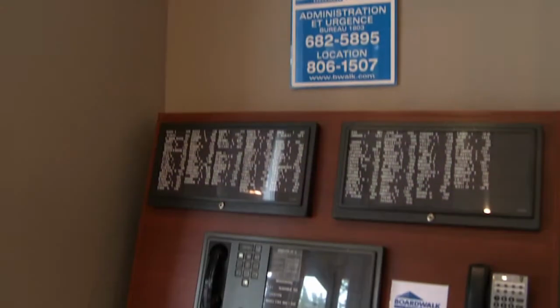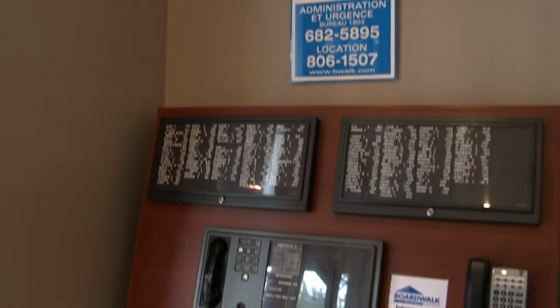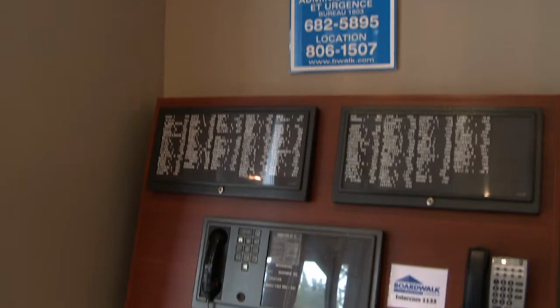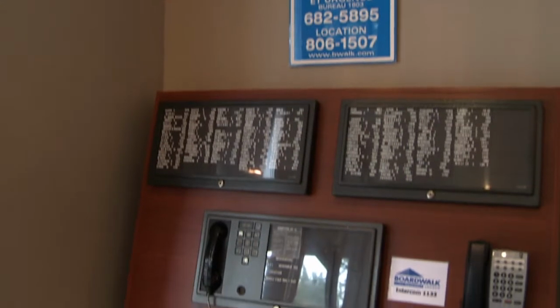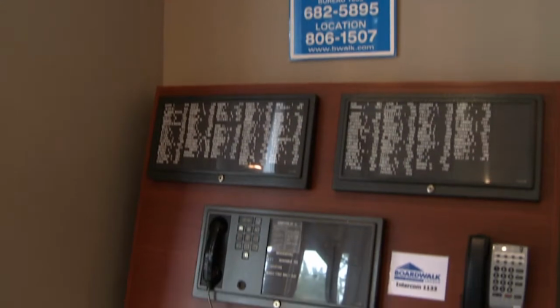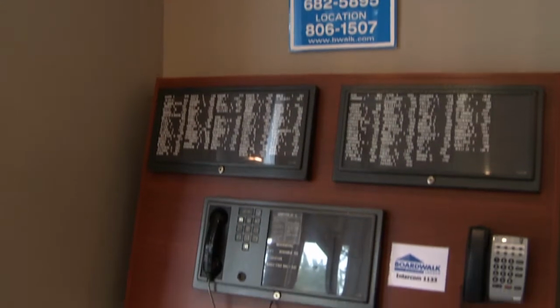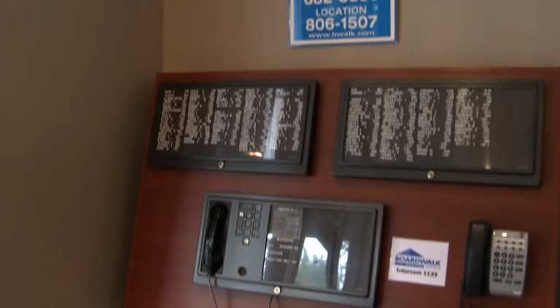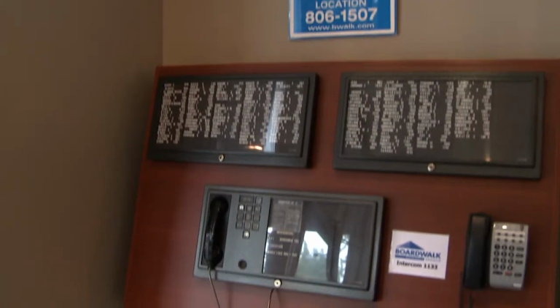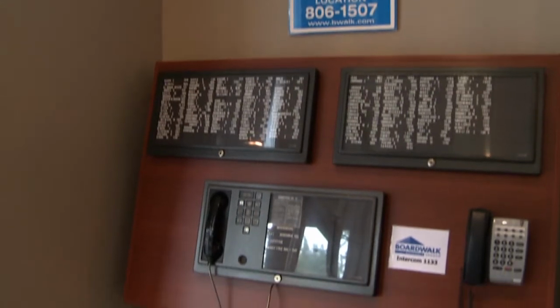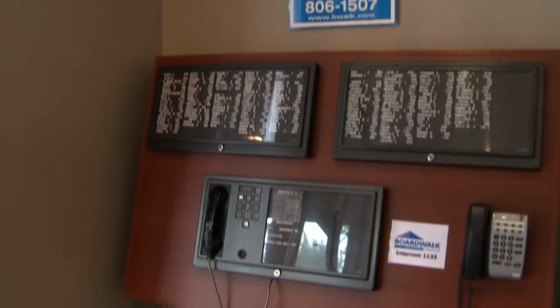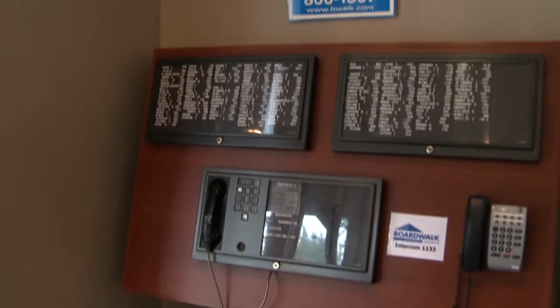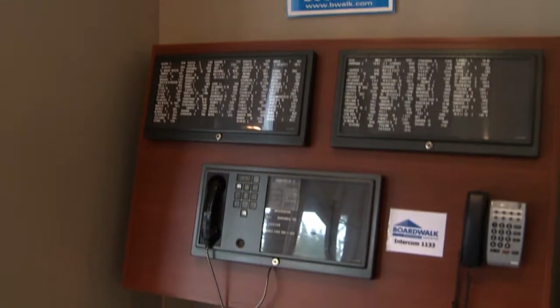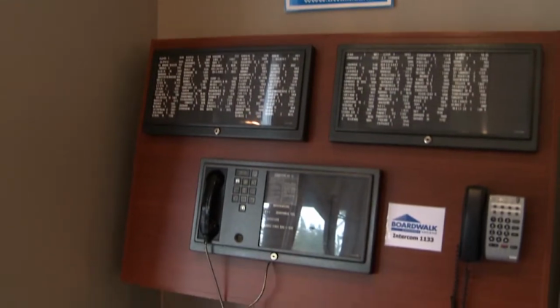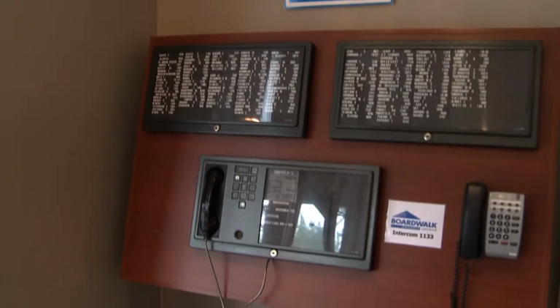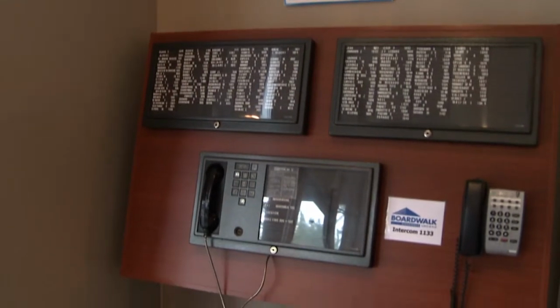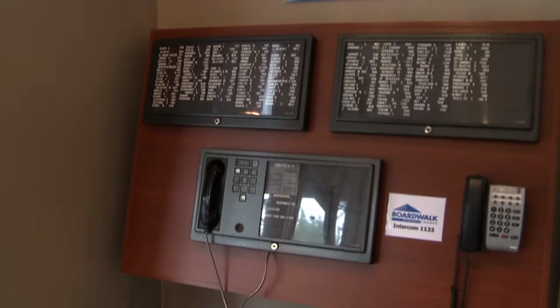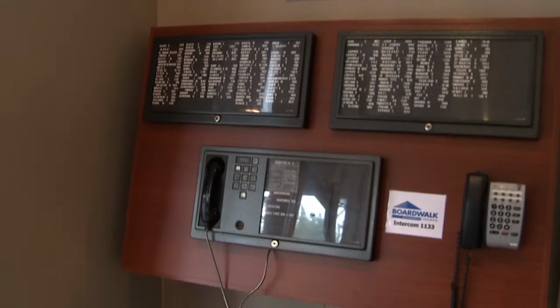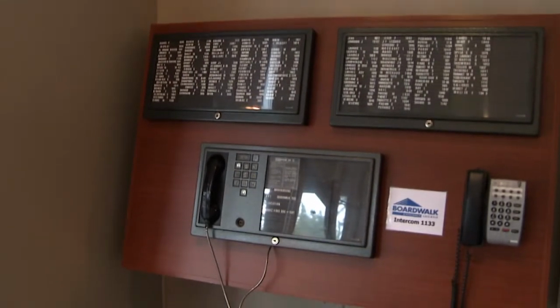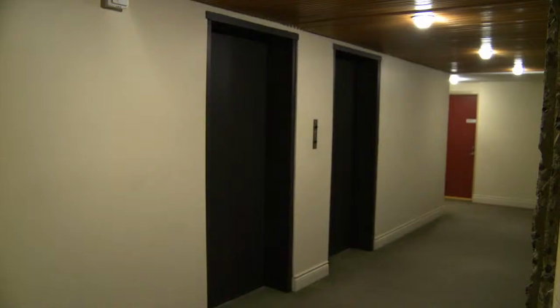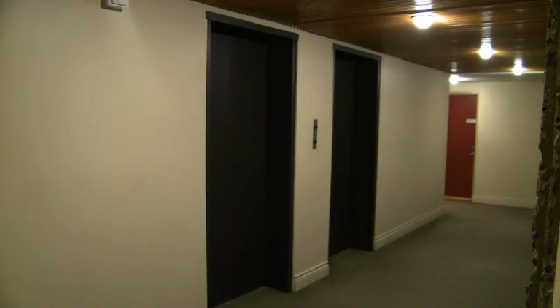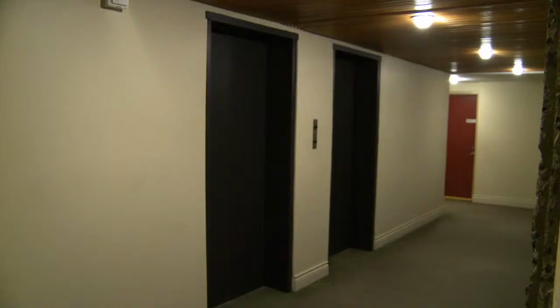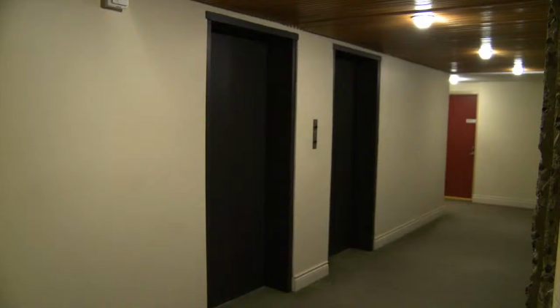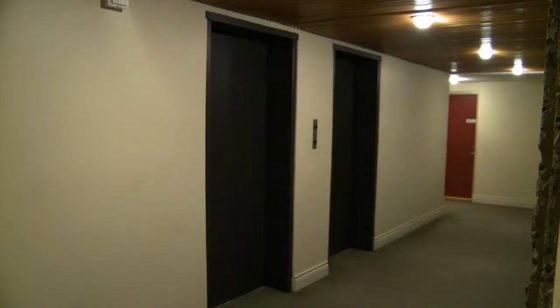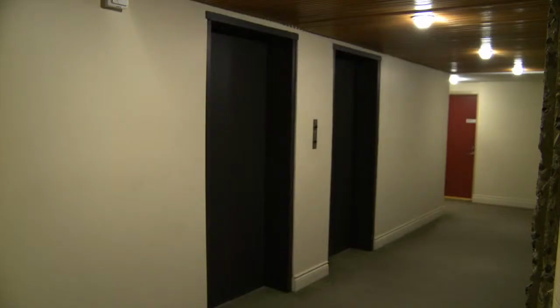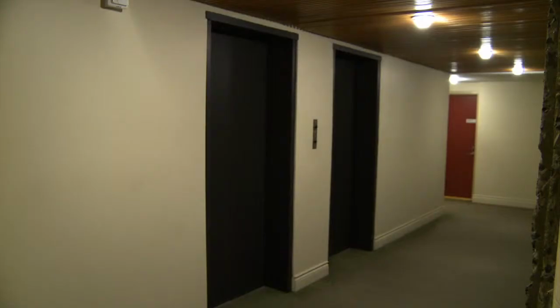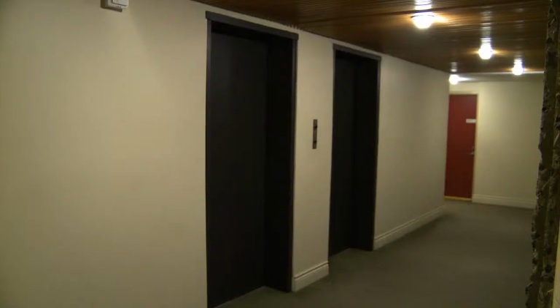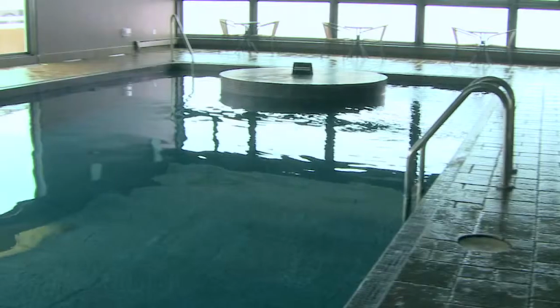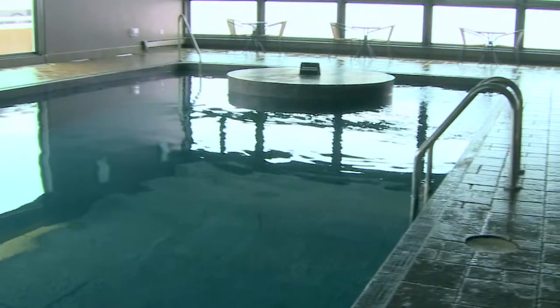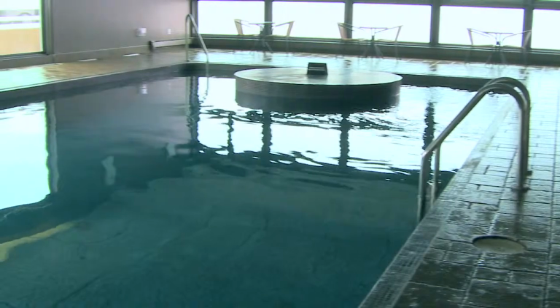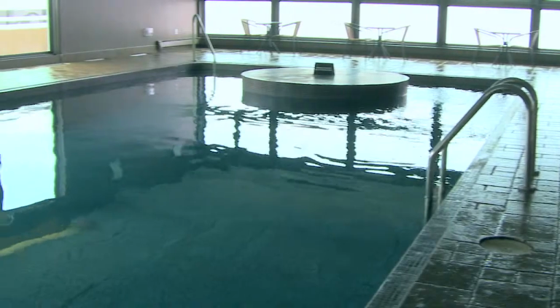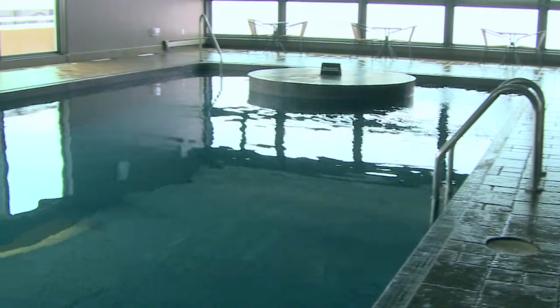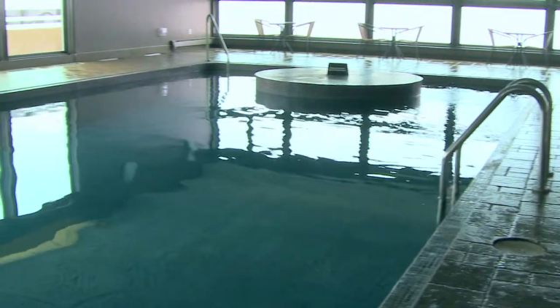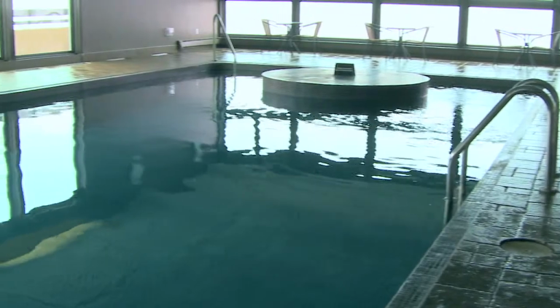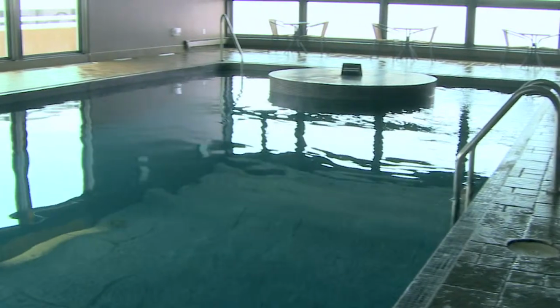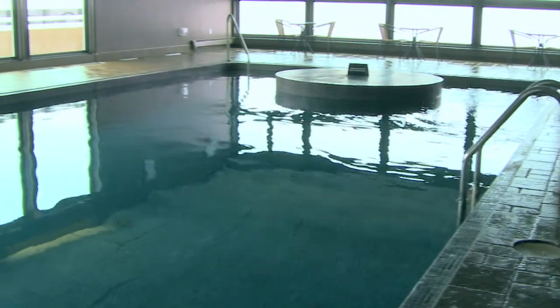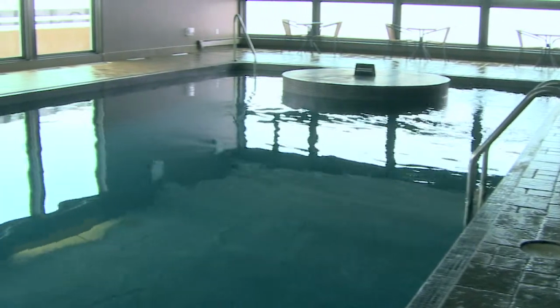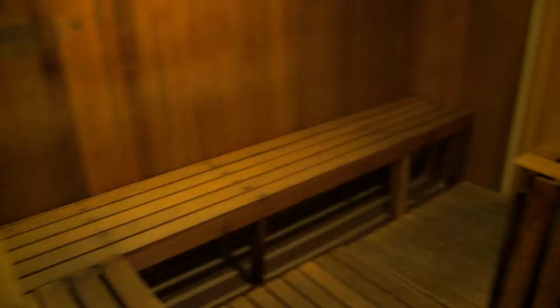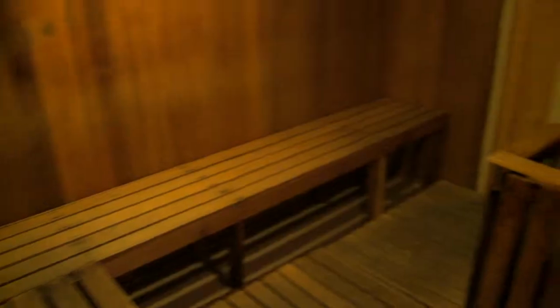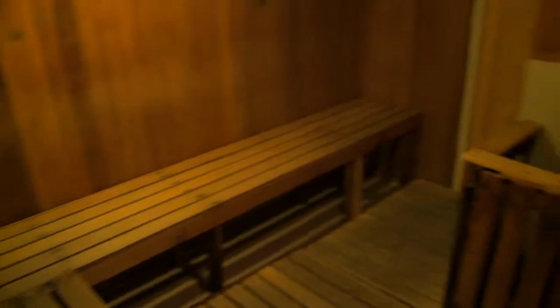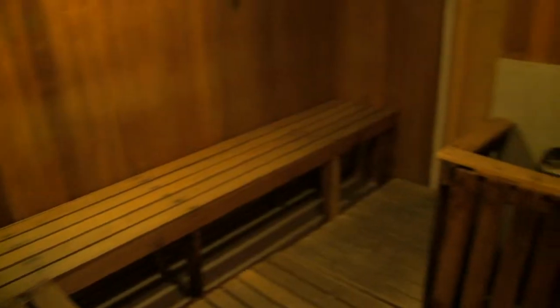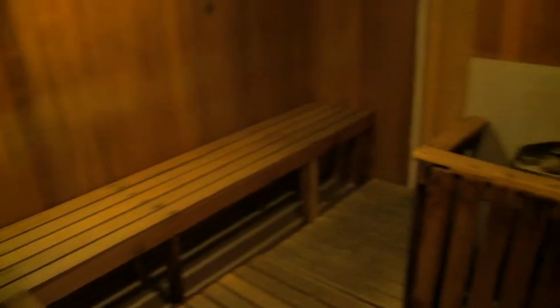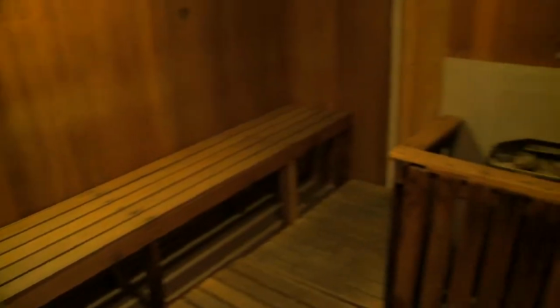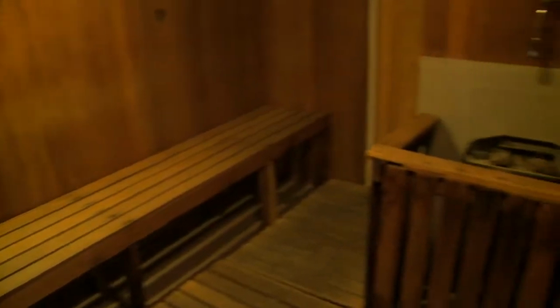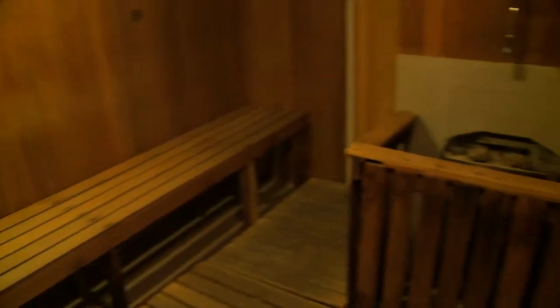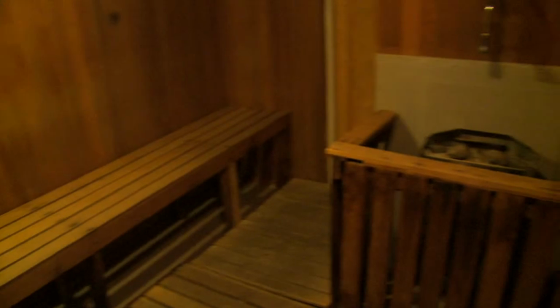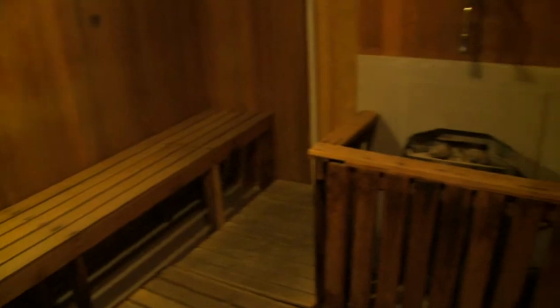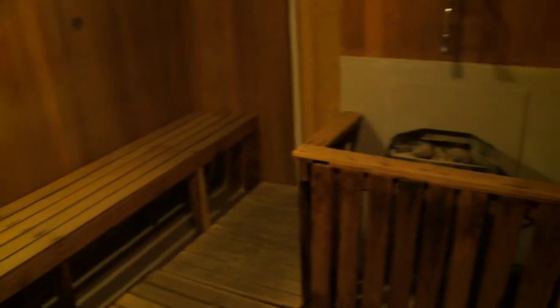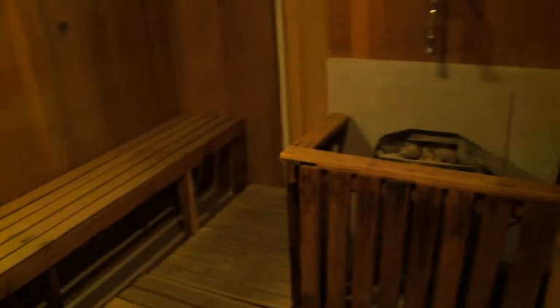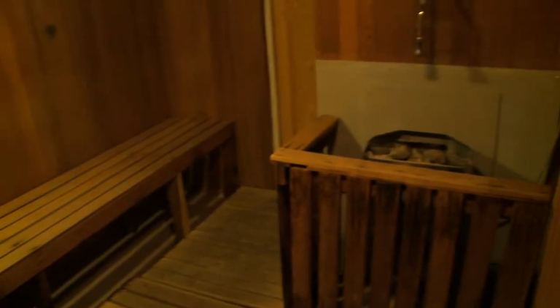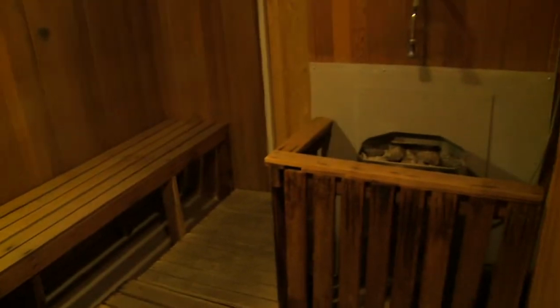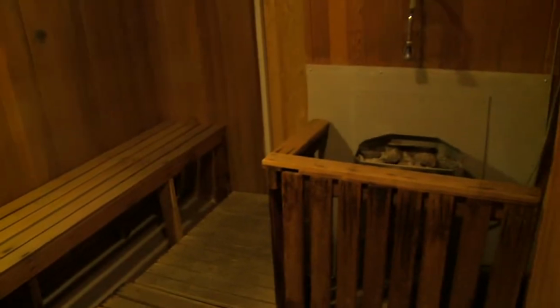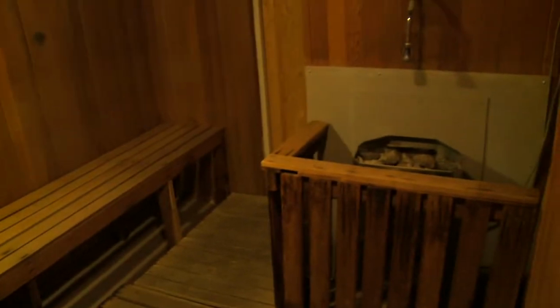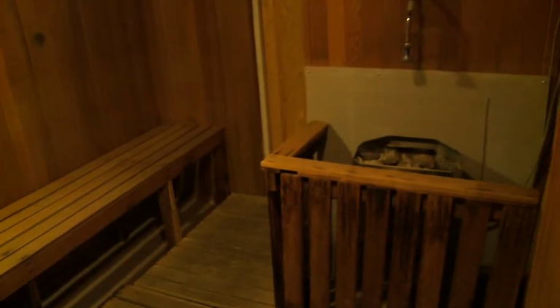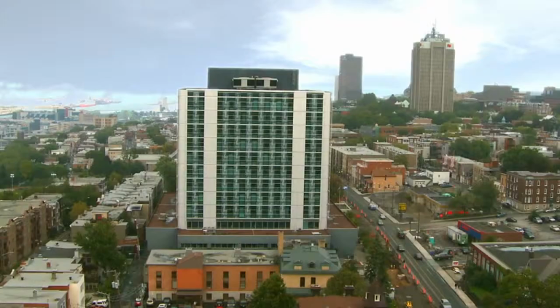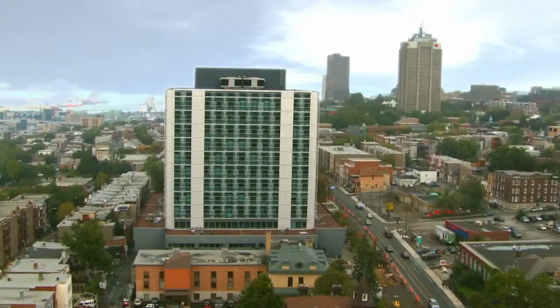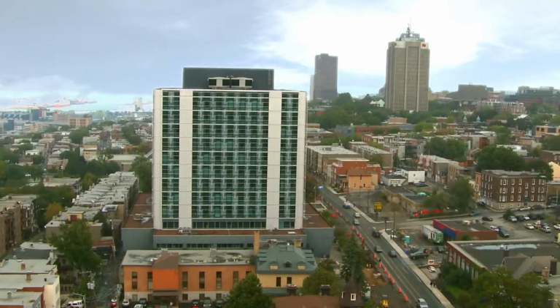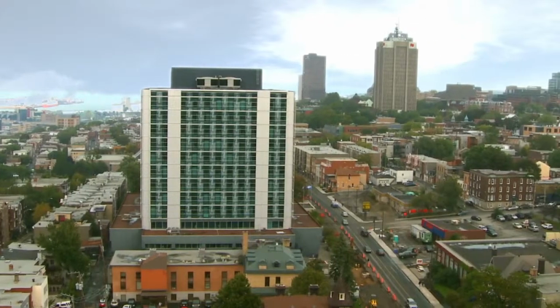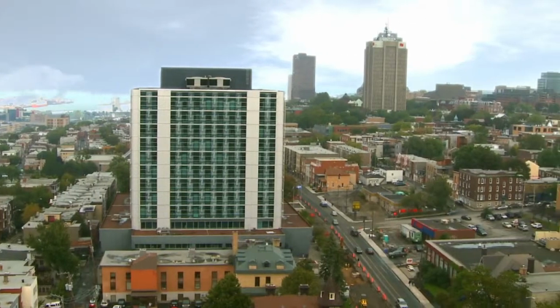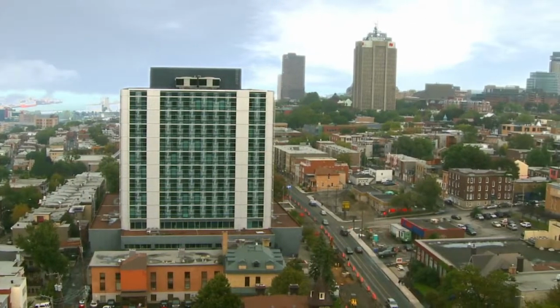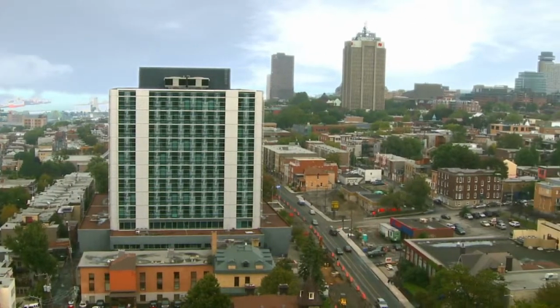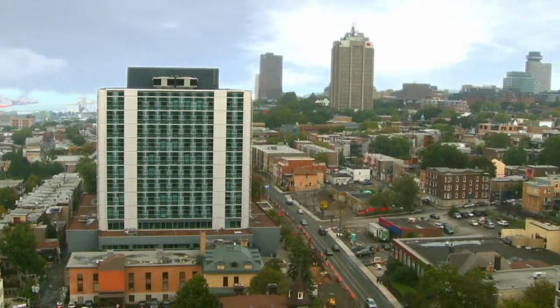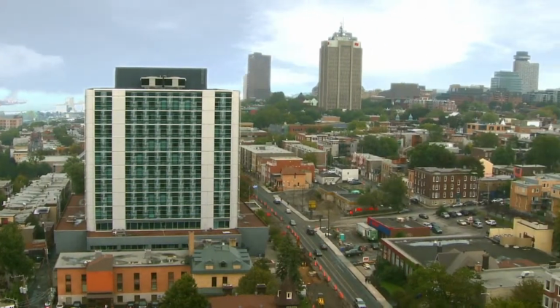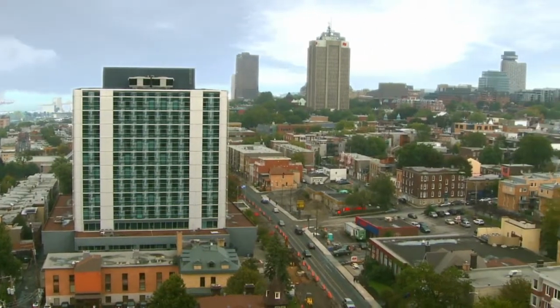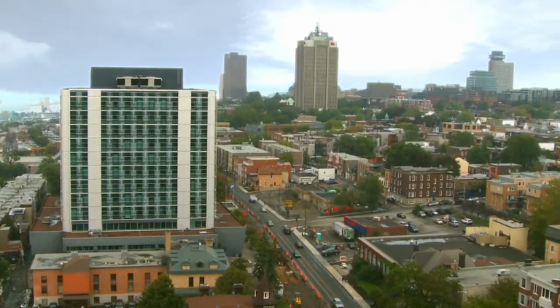The building is equipped with an intercom, elevators, an indoor swimming pool, a sauna, and a rooftop terrace, and a splendid view of the city.